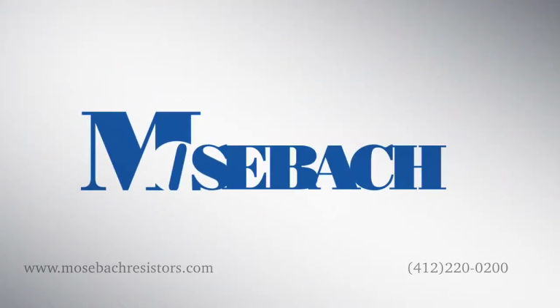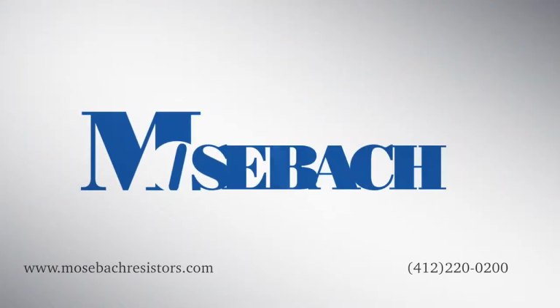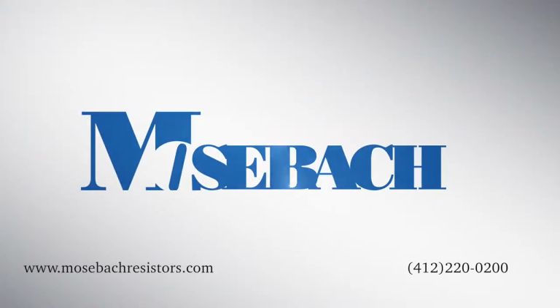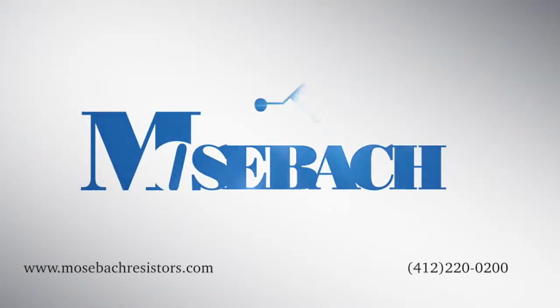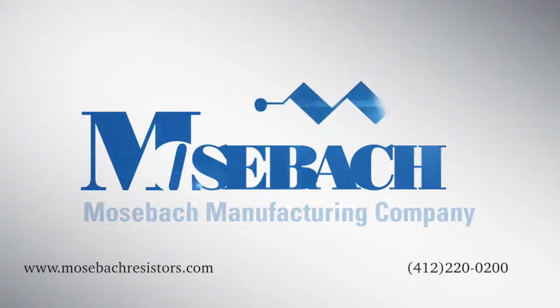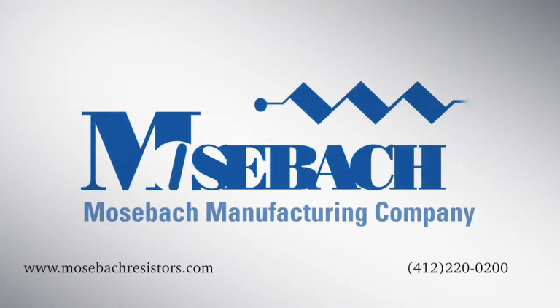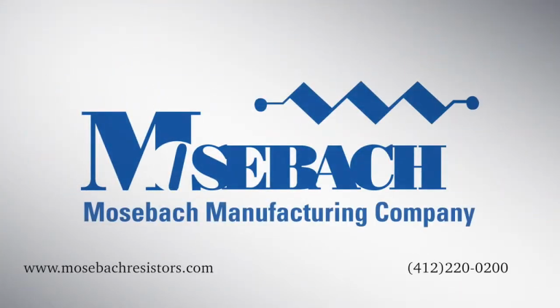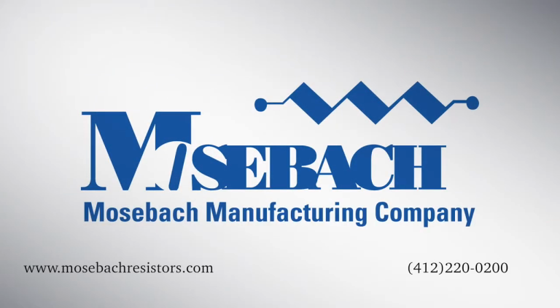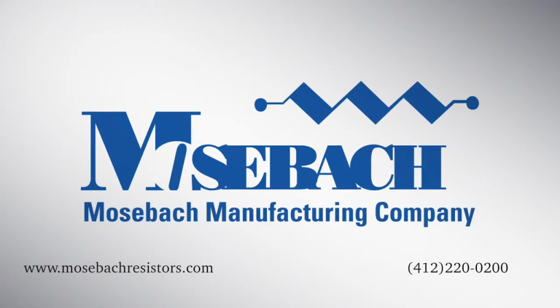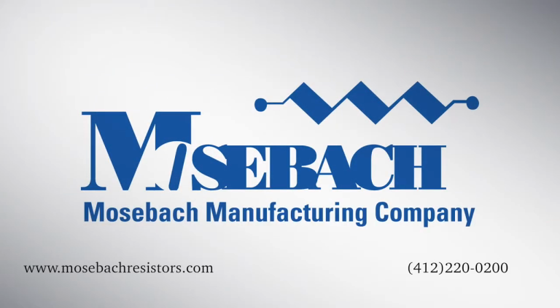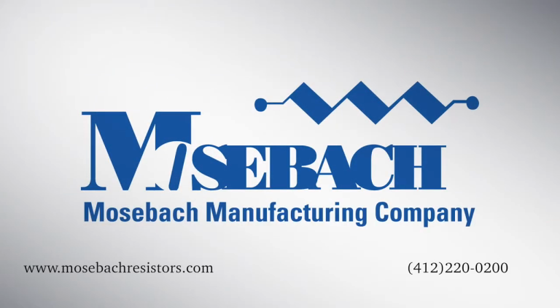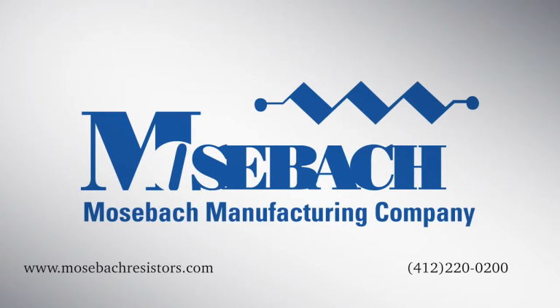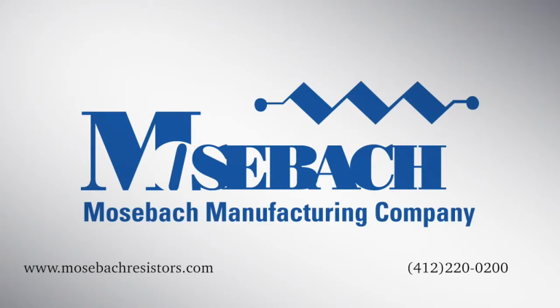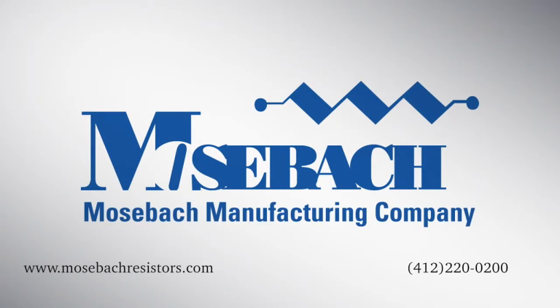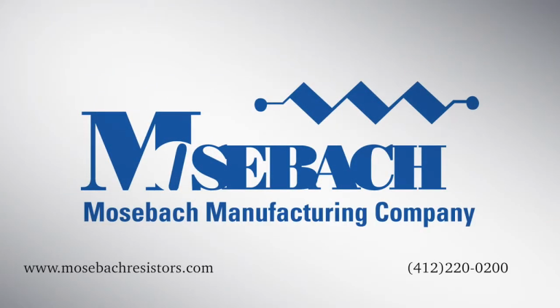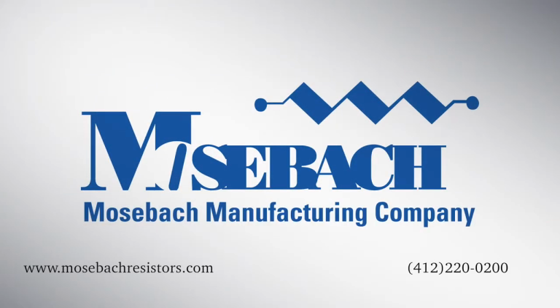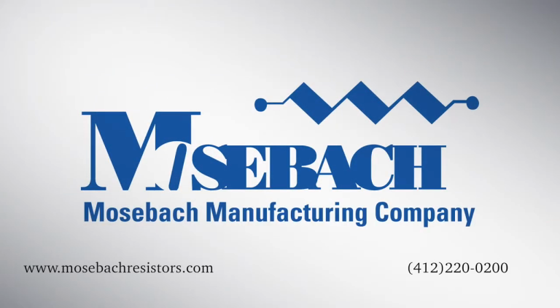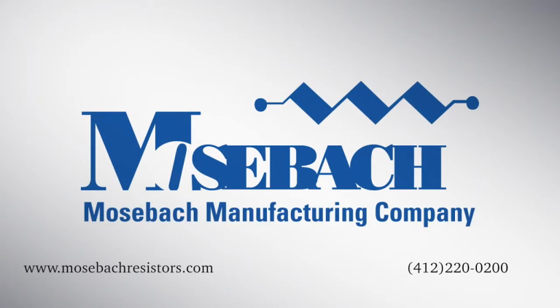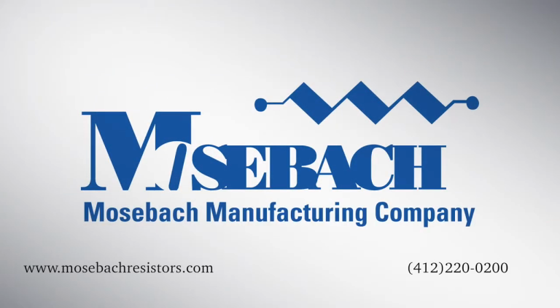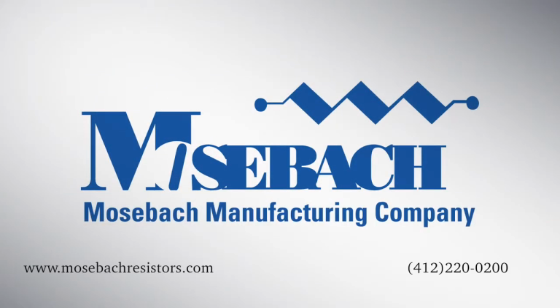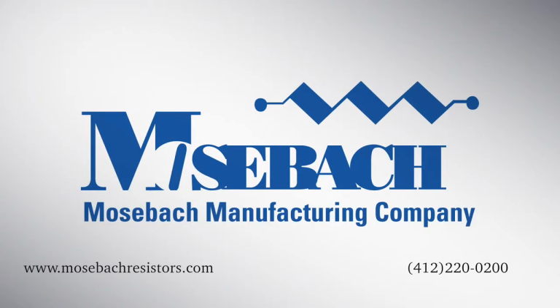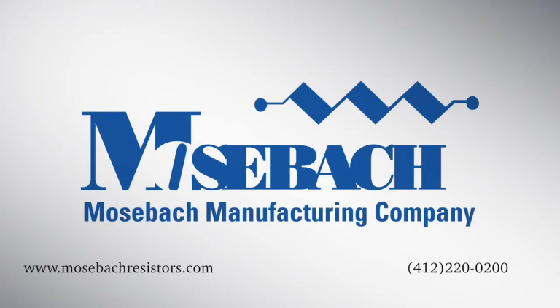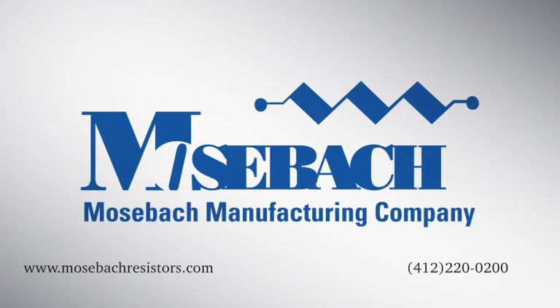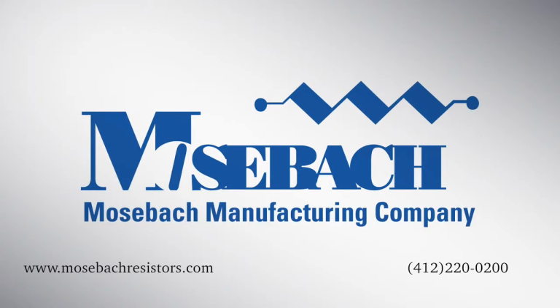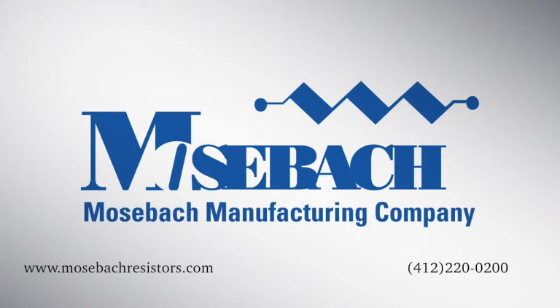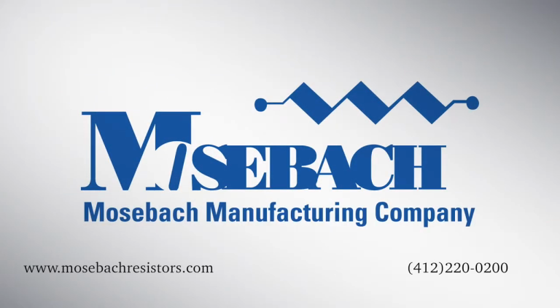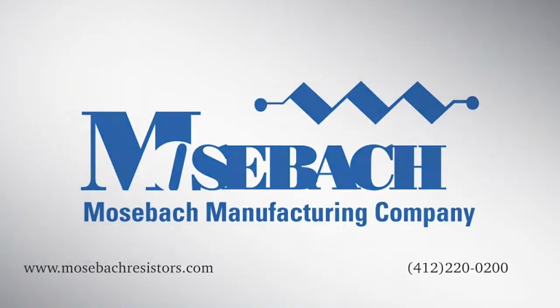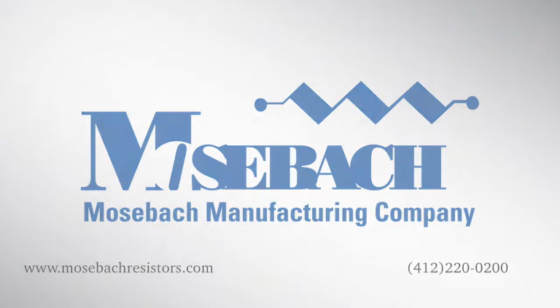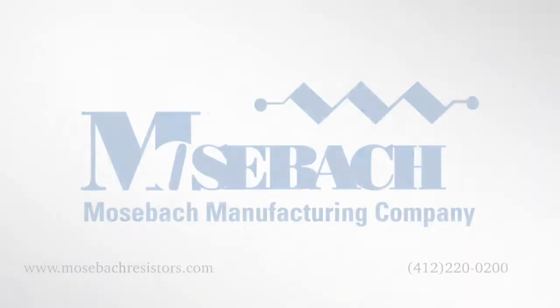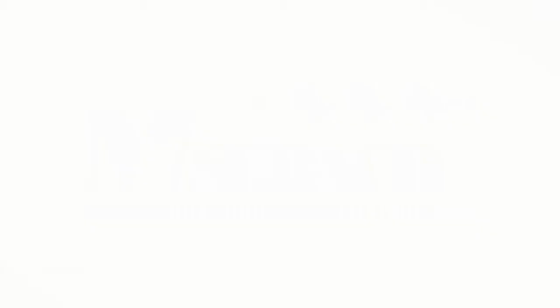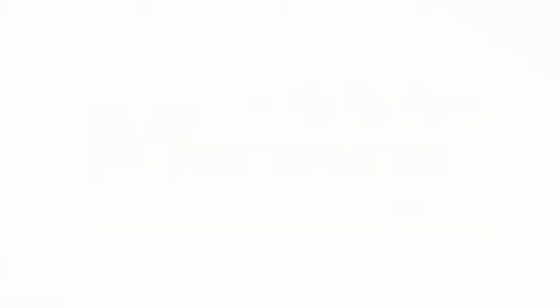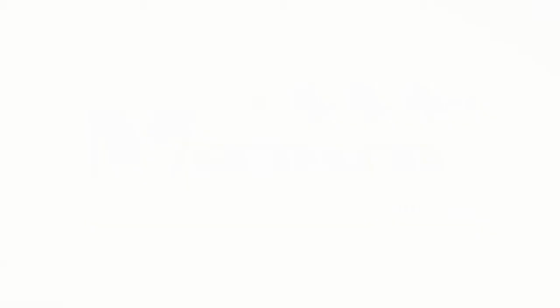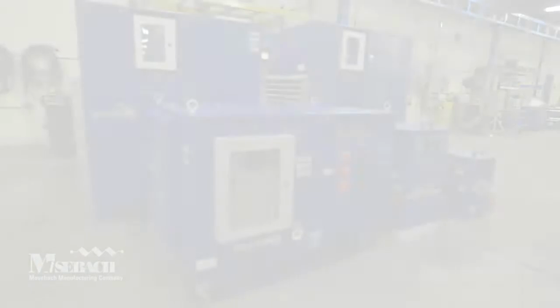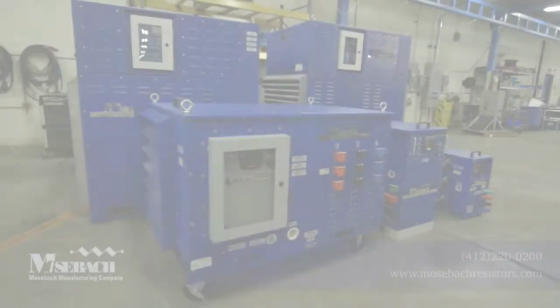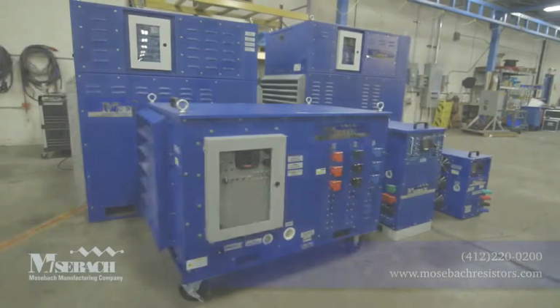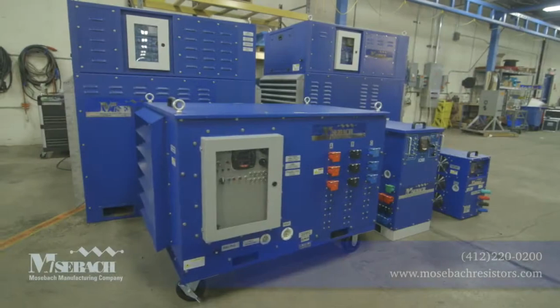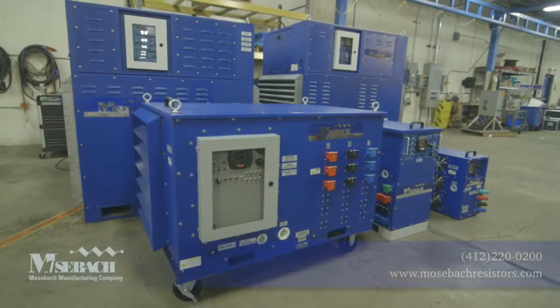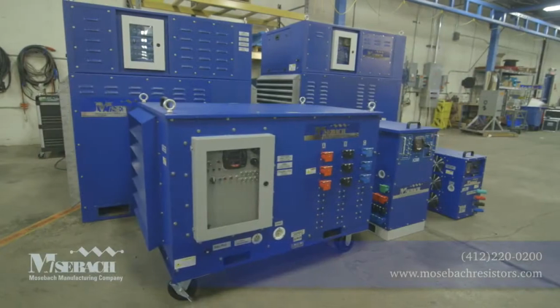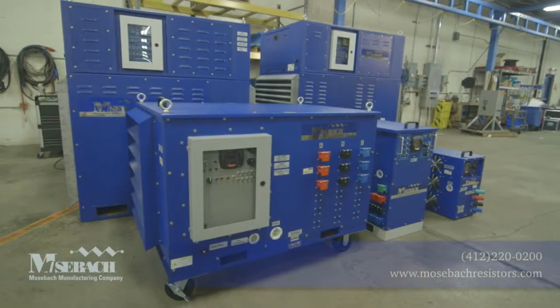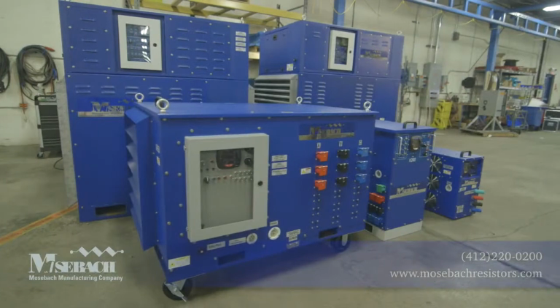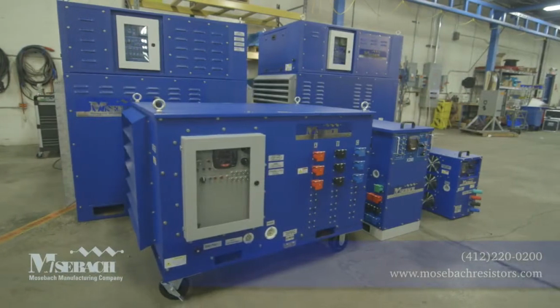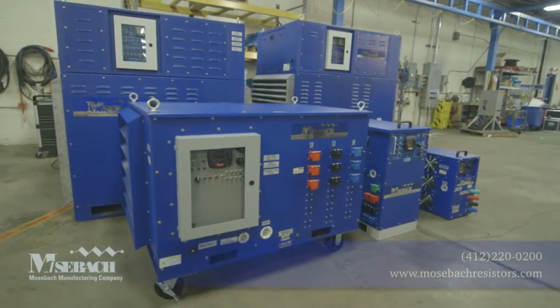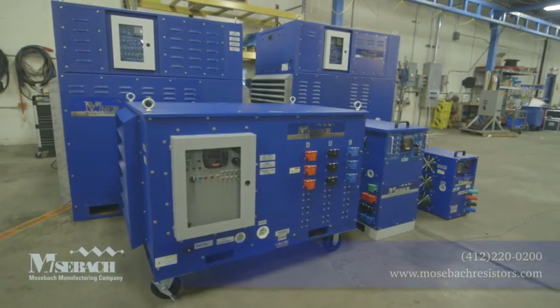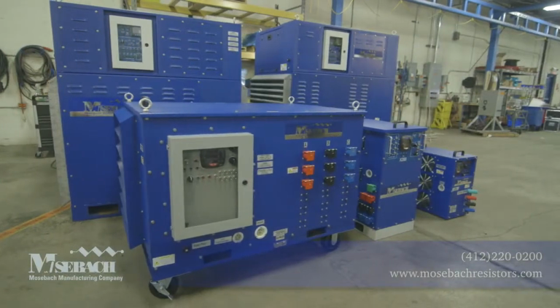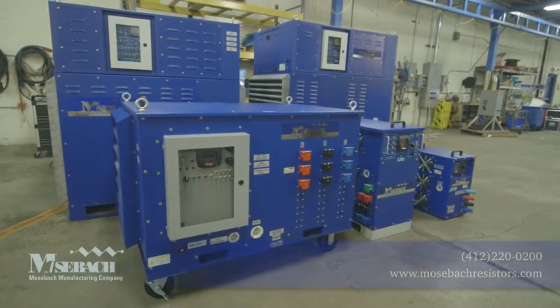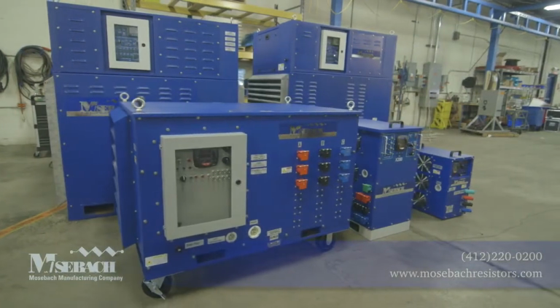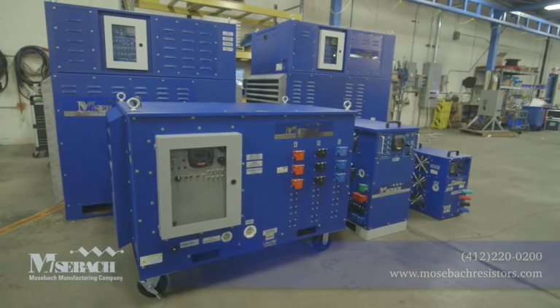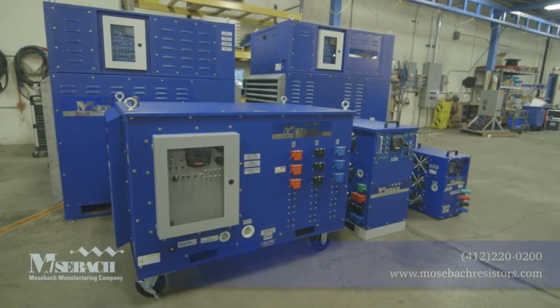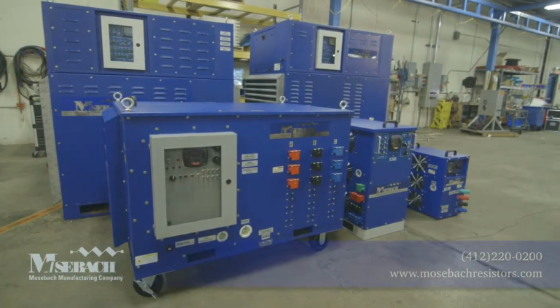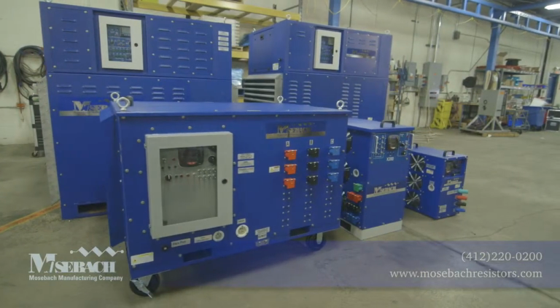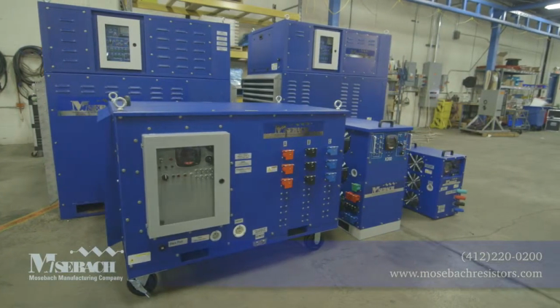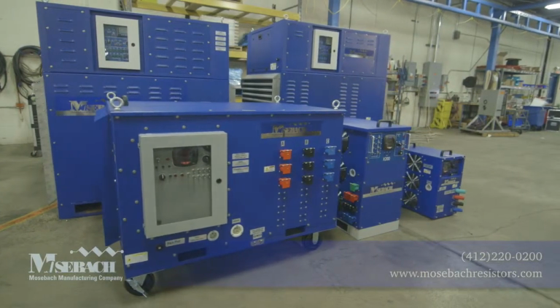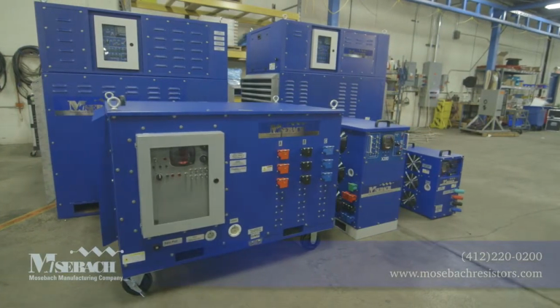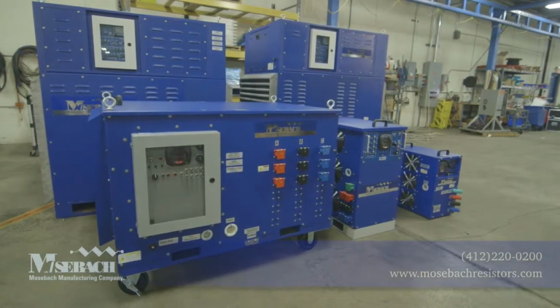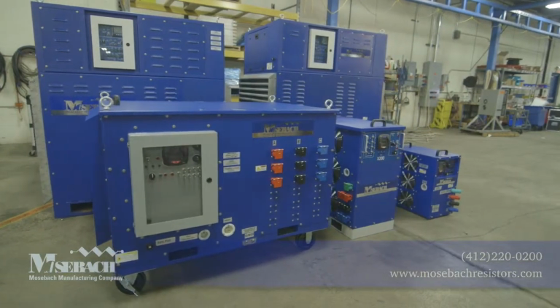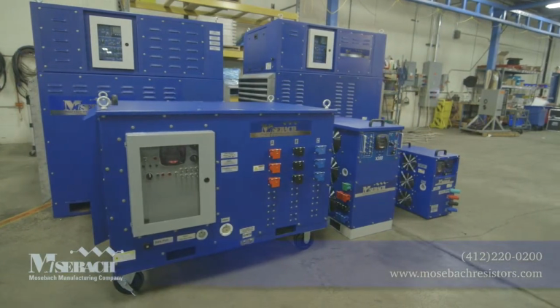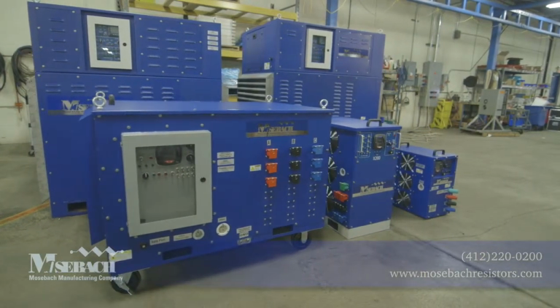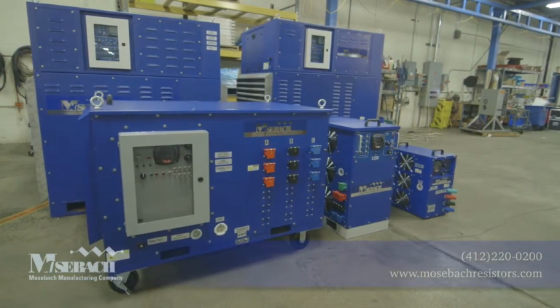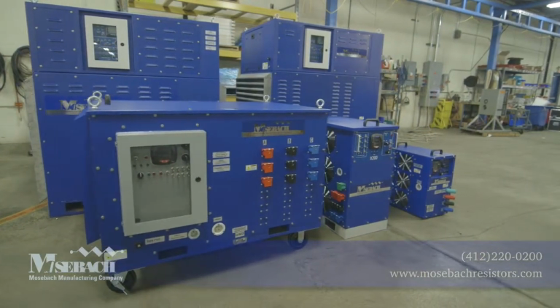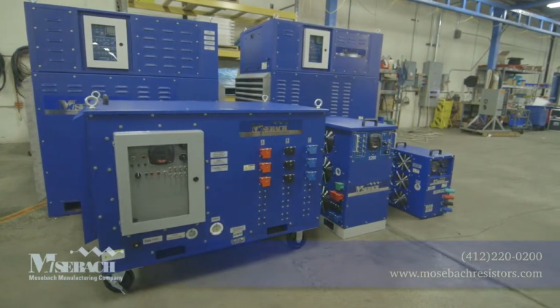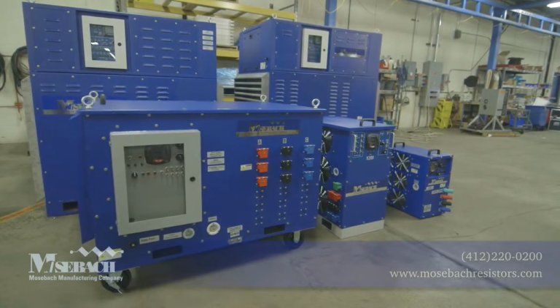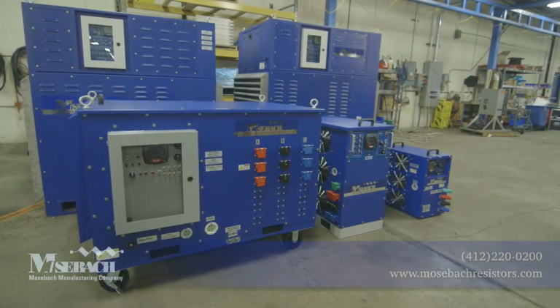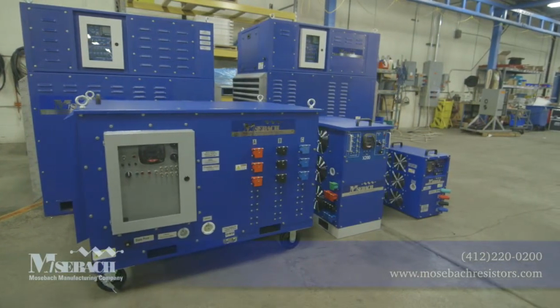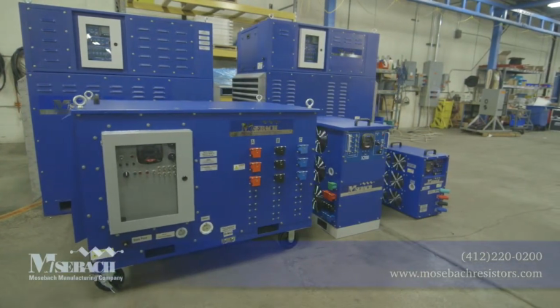Mosbach has an array of different load banks to fit your generator testing needs. Please give us a call to discuss your specifications.